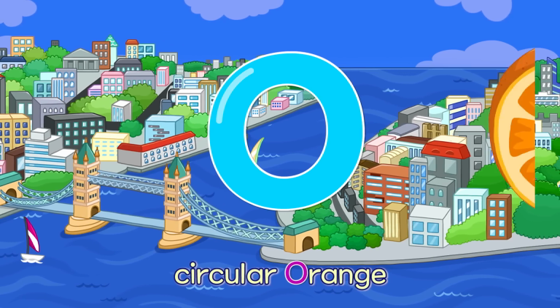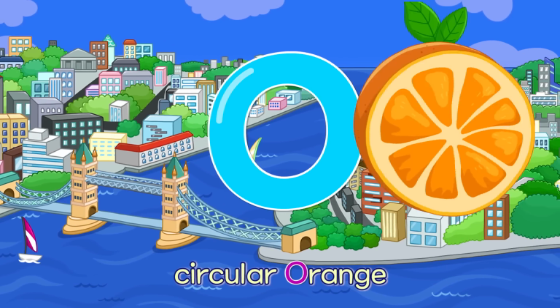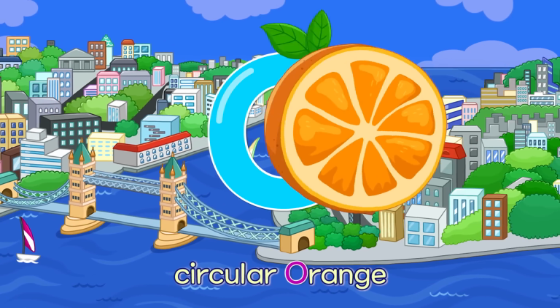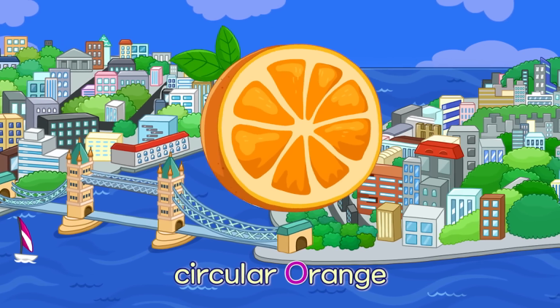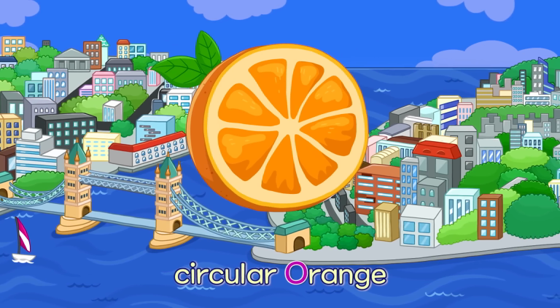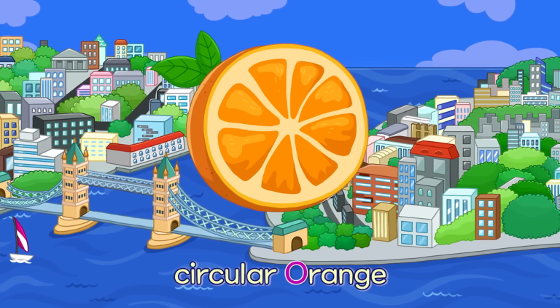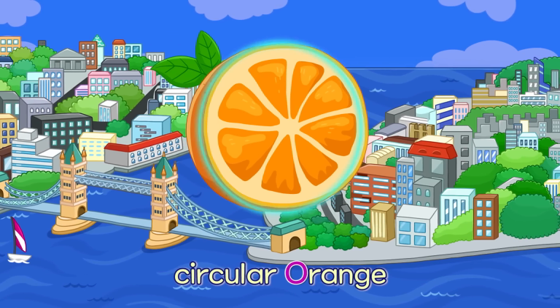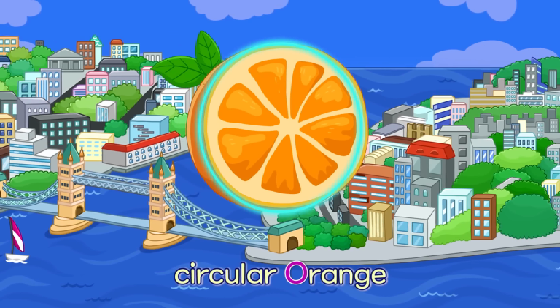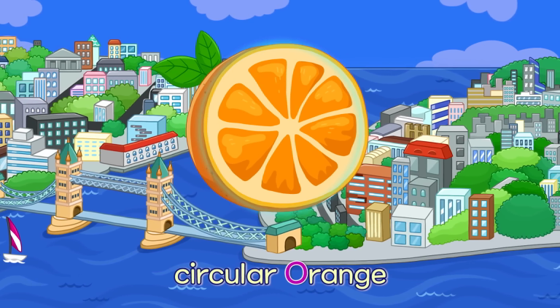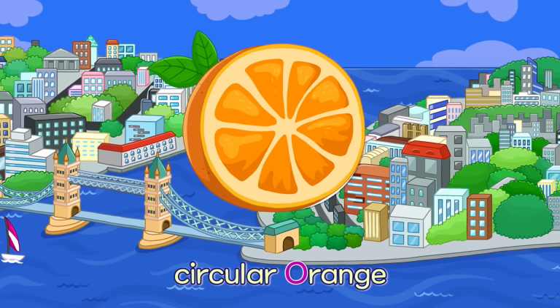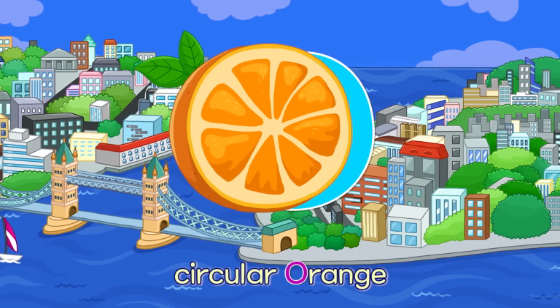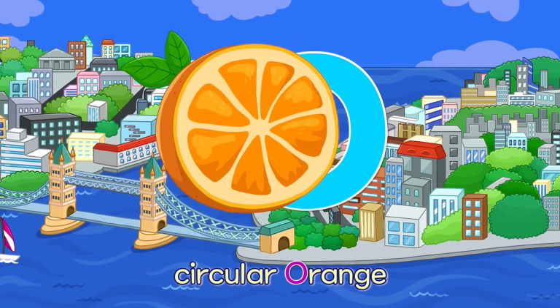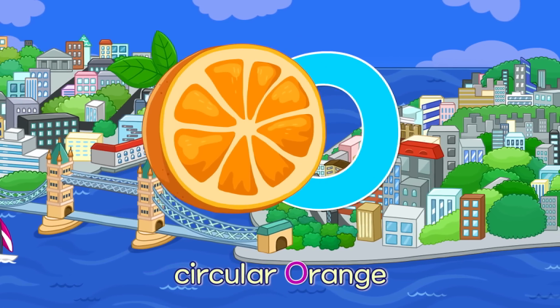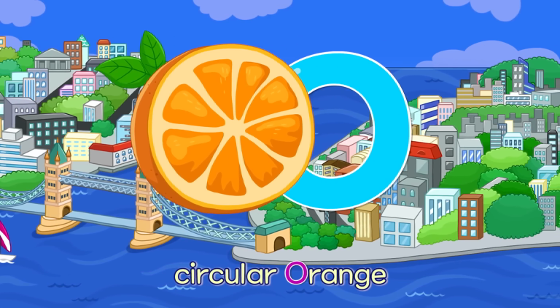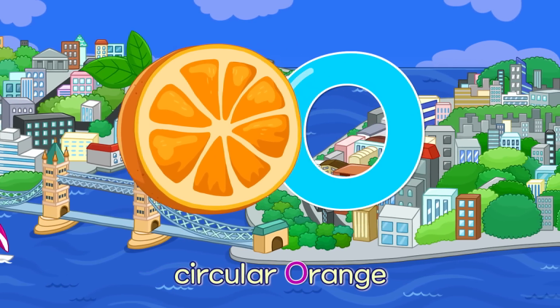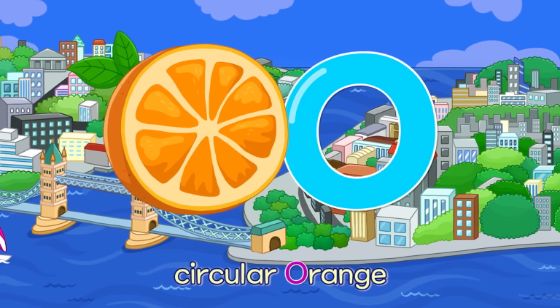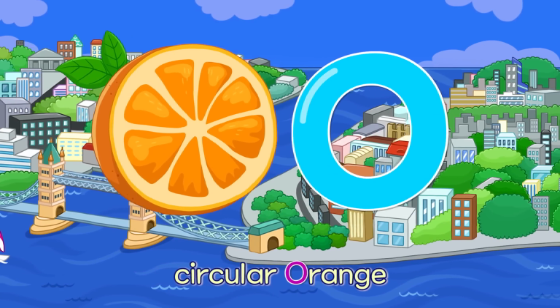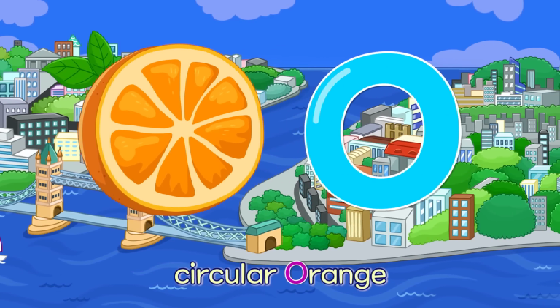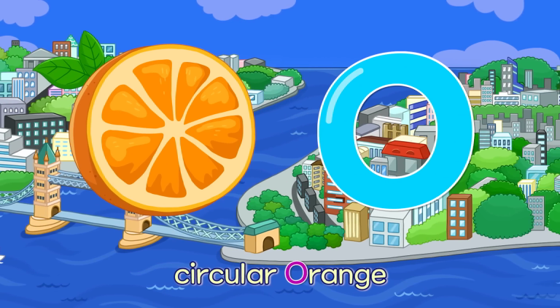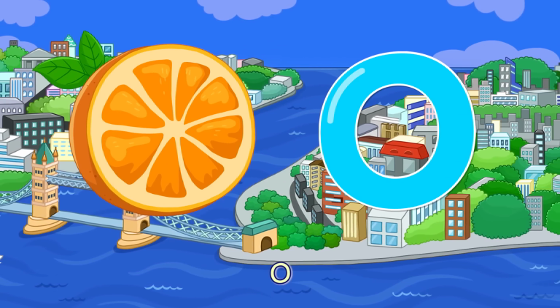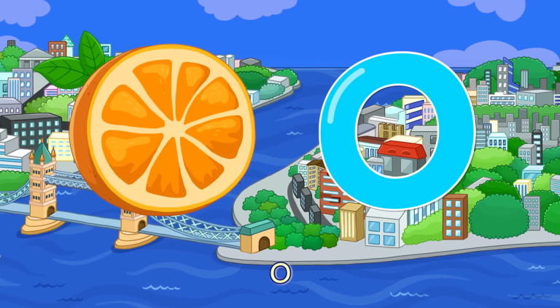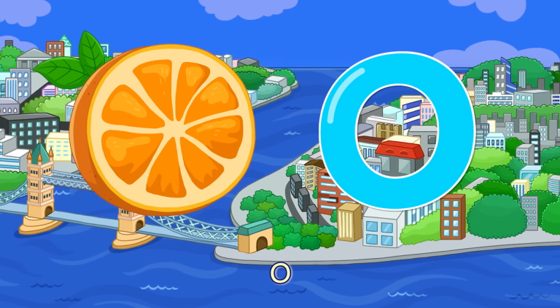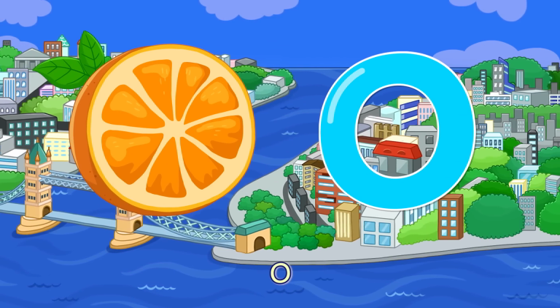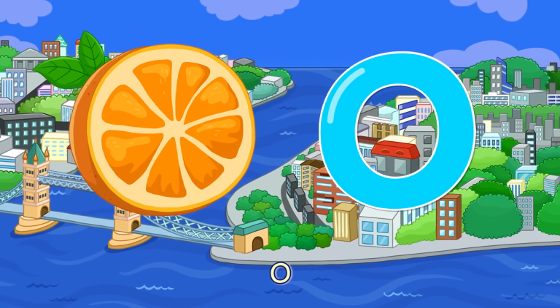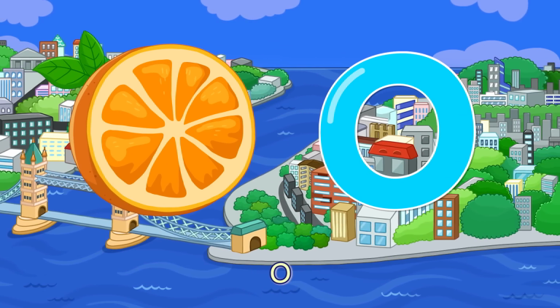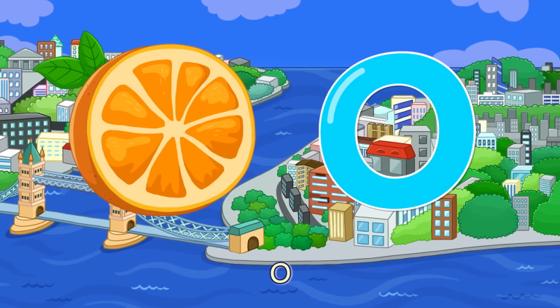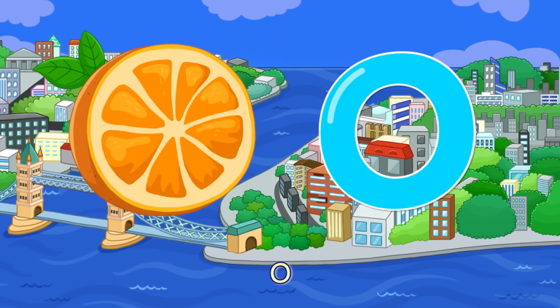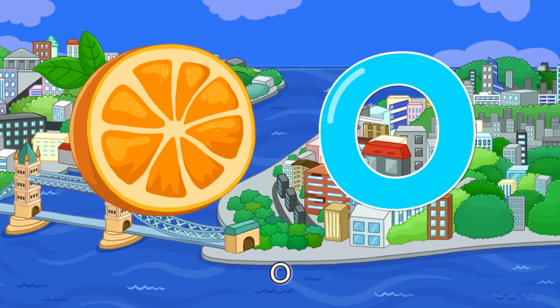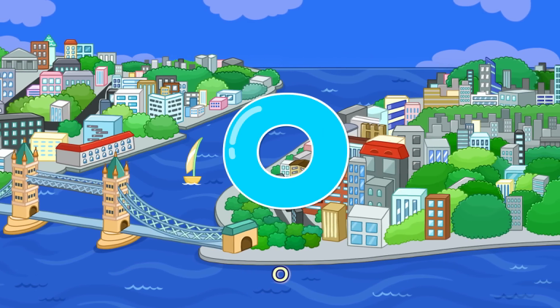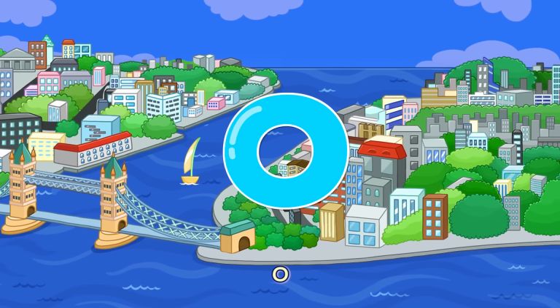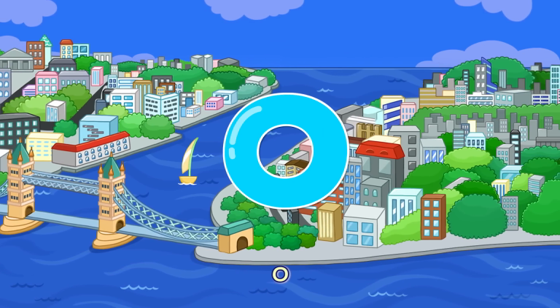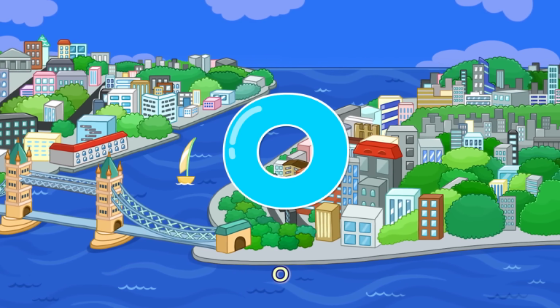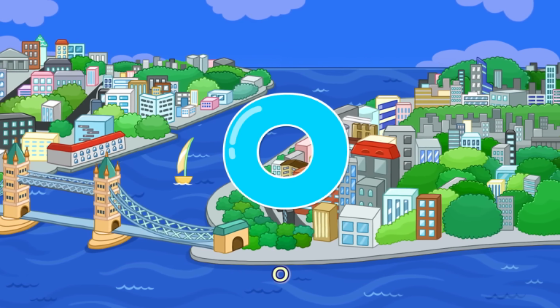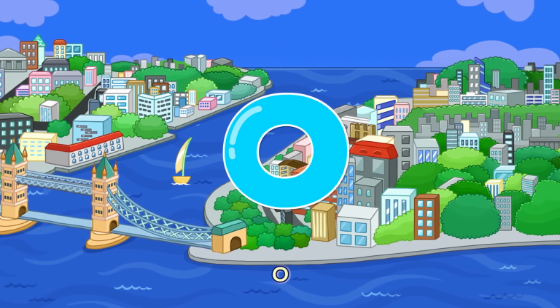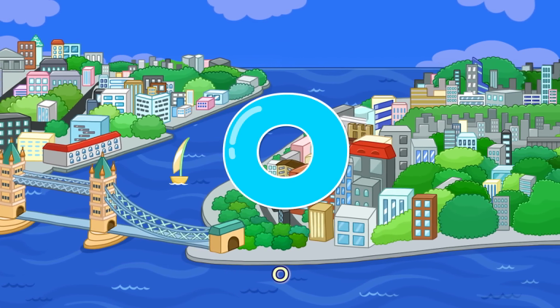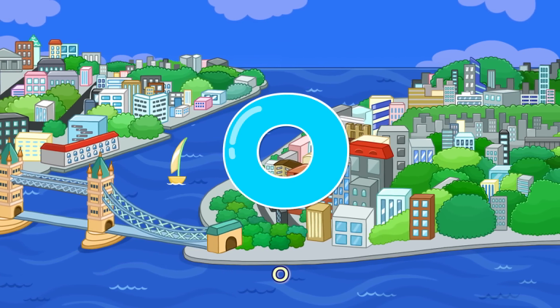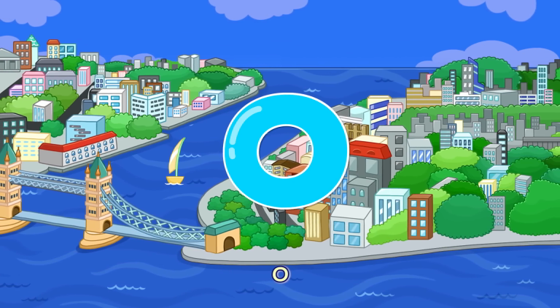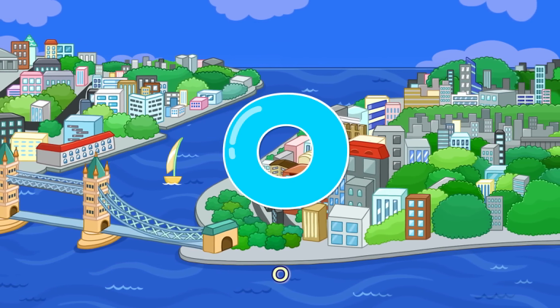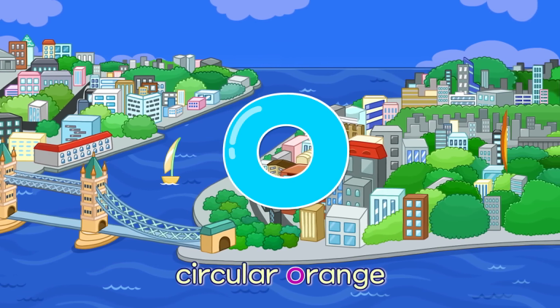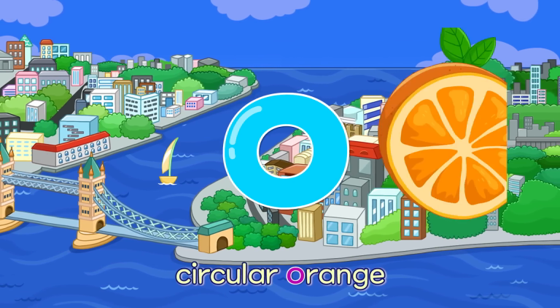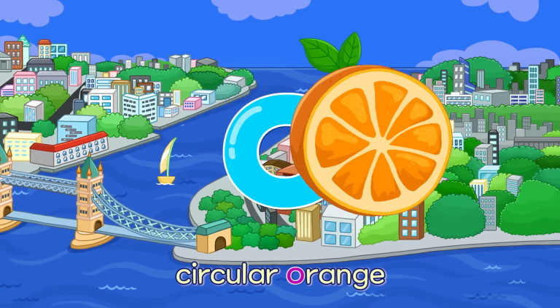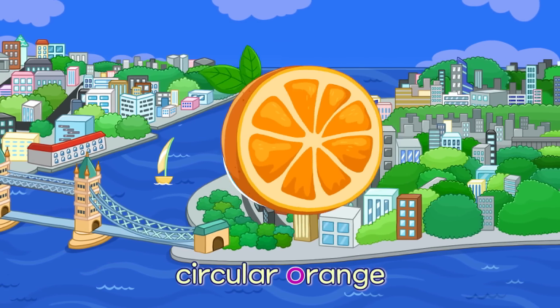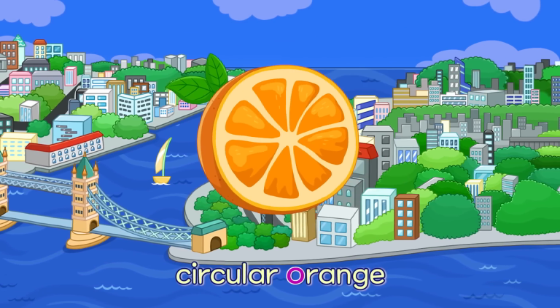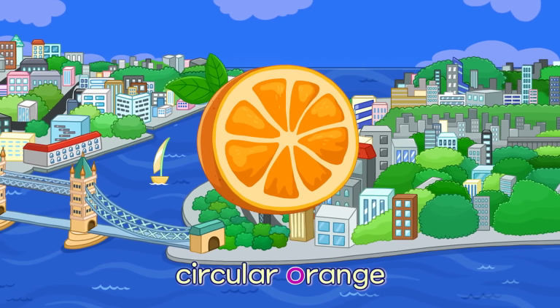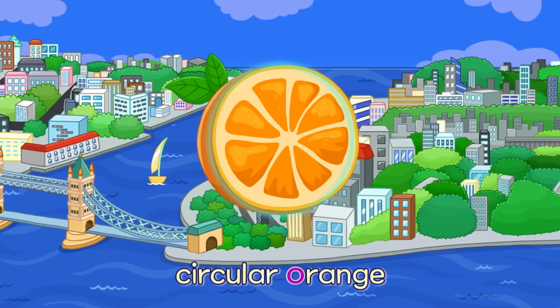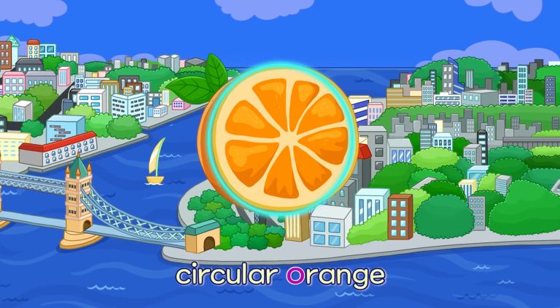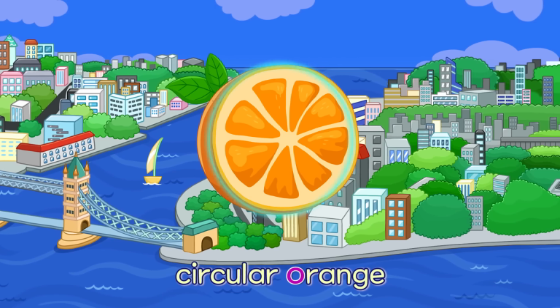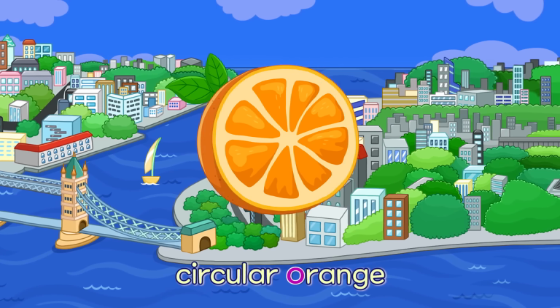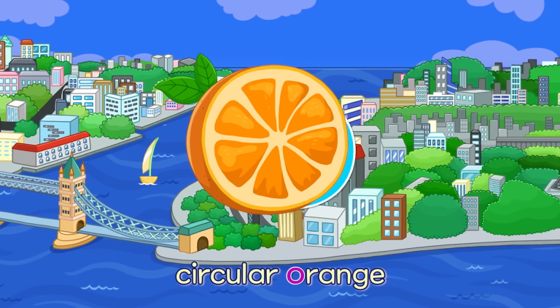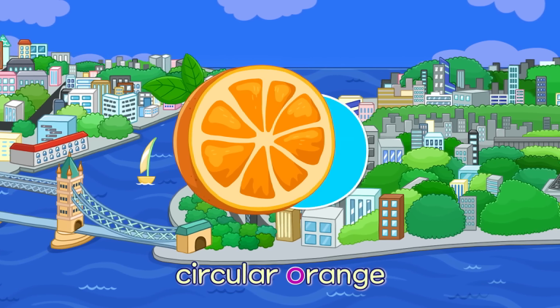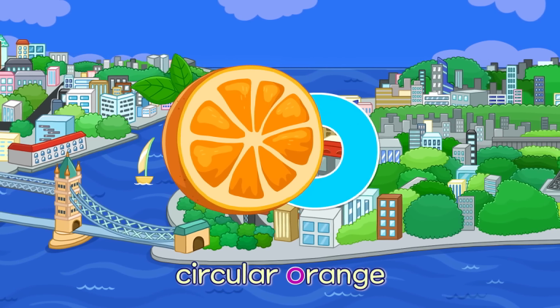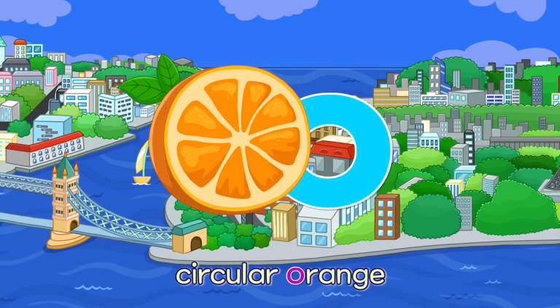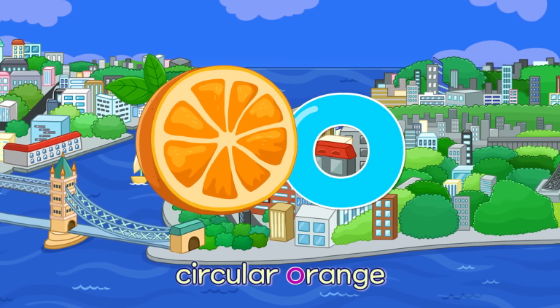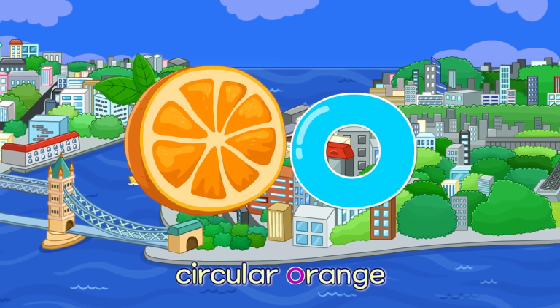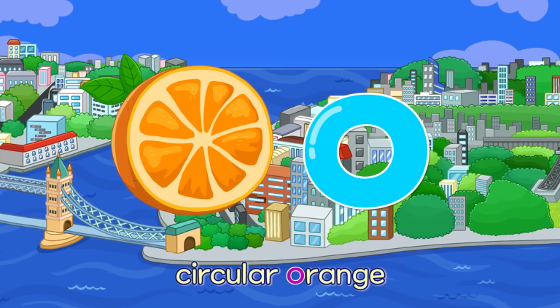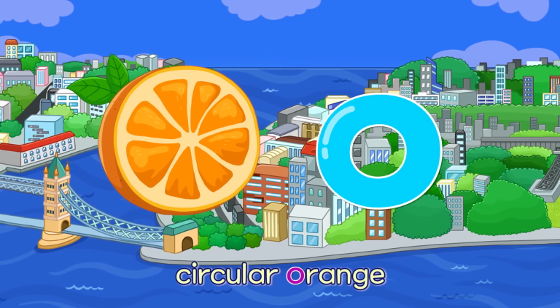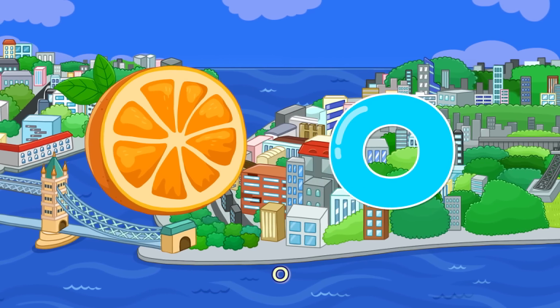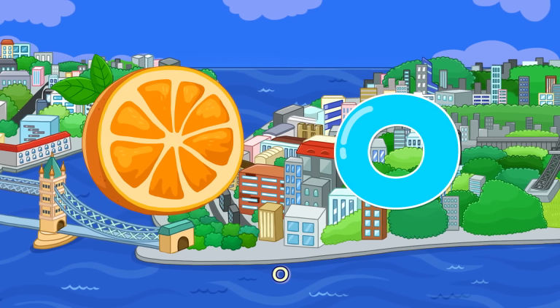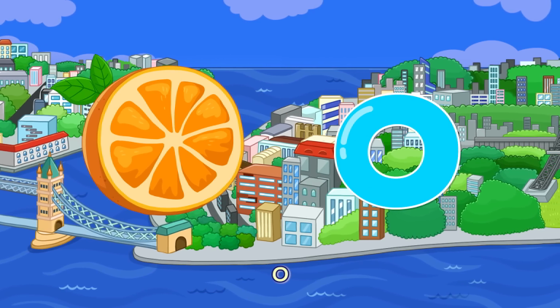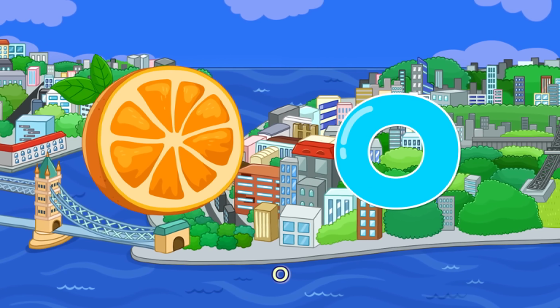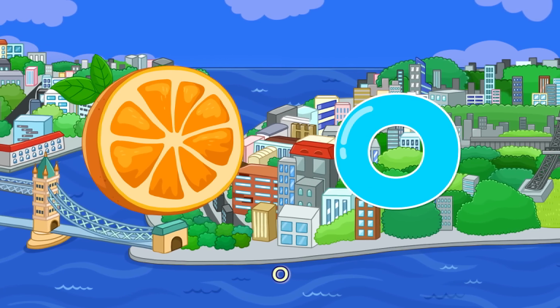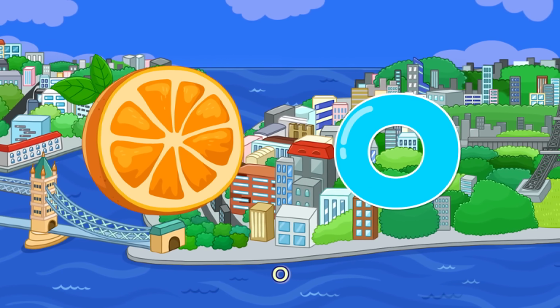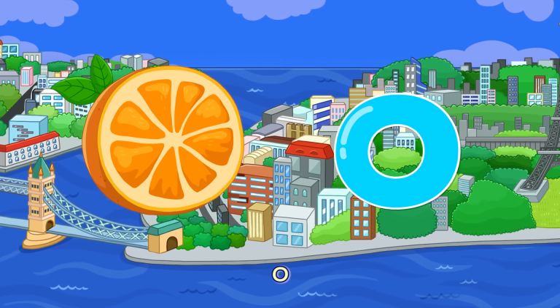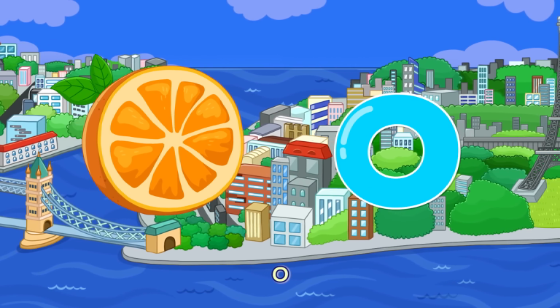O. Circular Orange — O. Circular Orange — O.